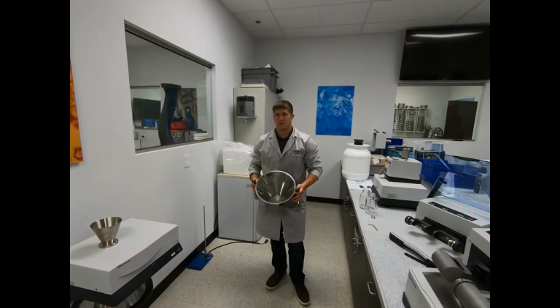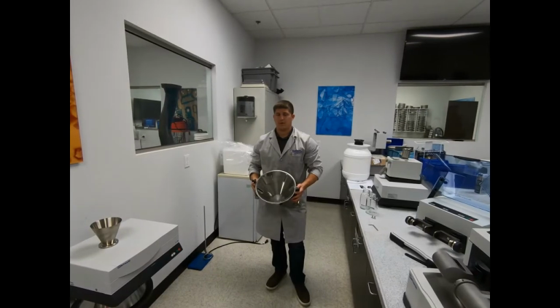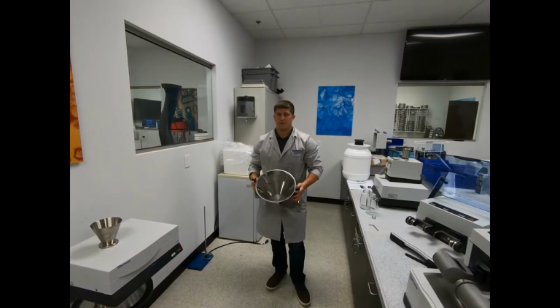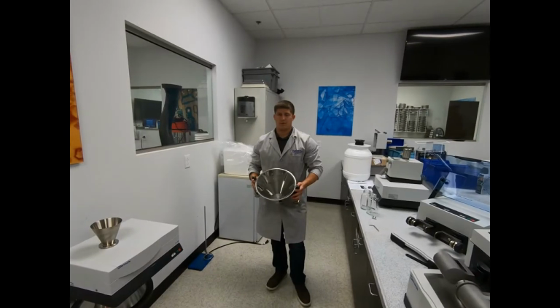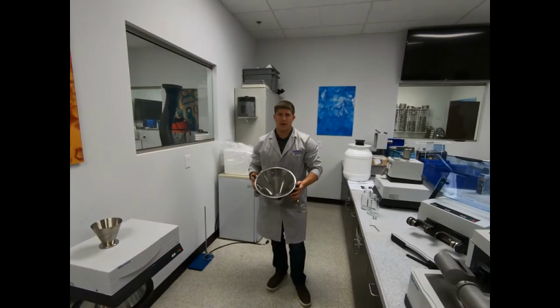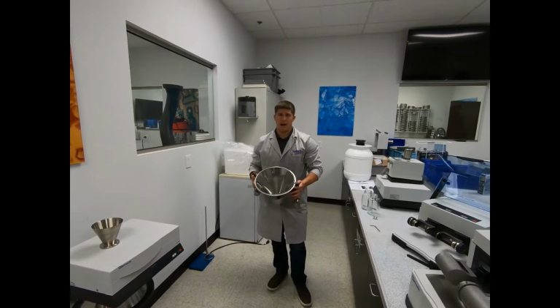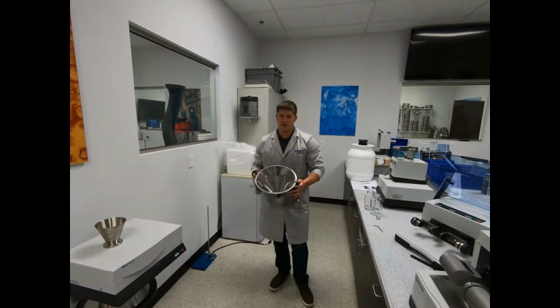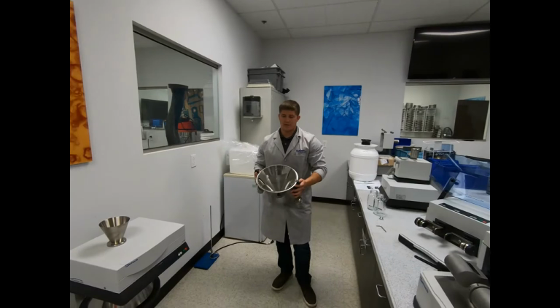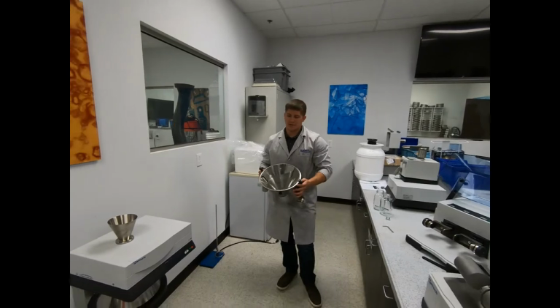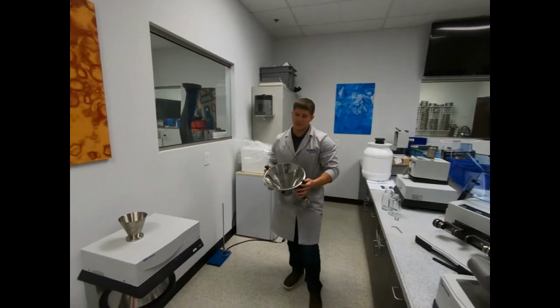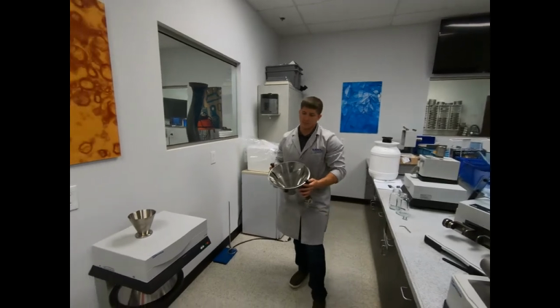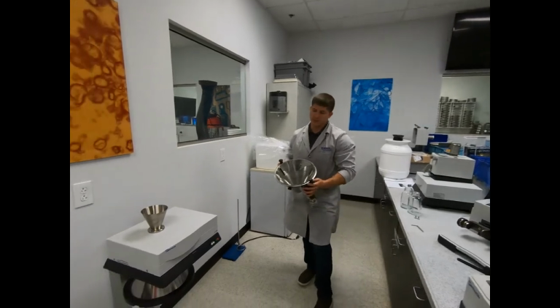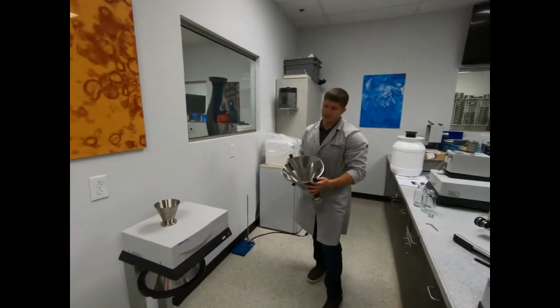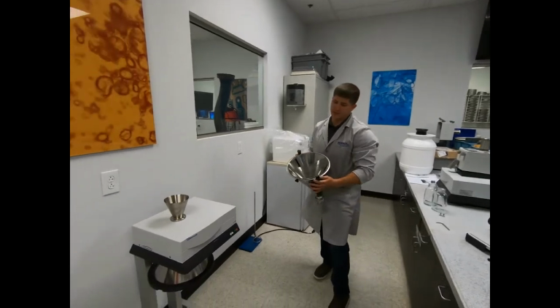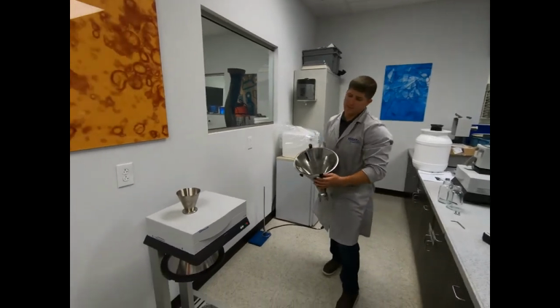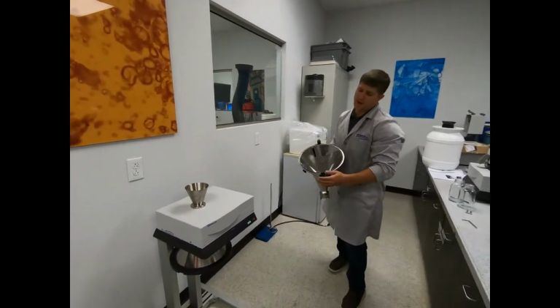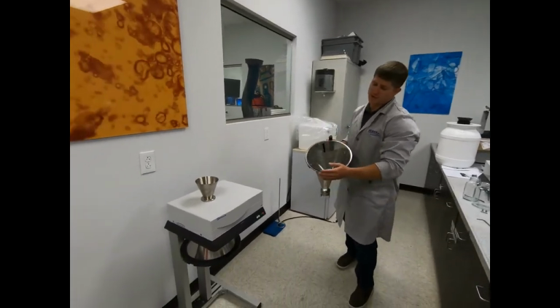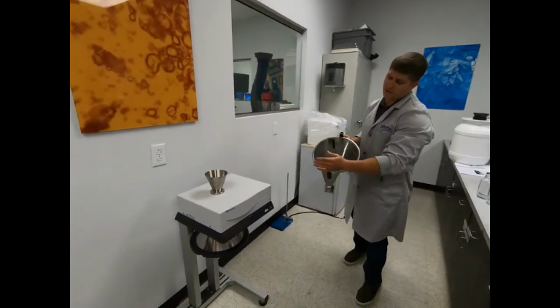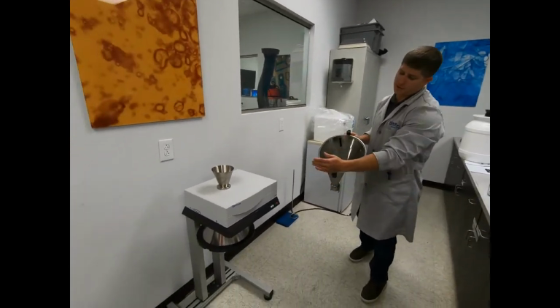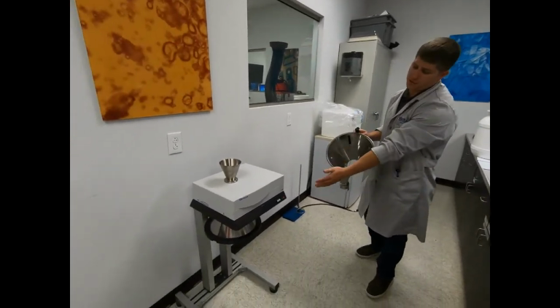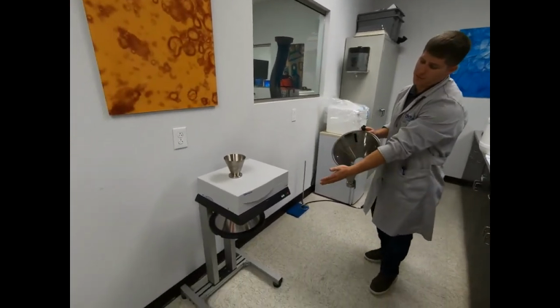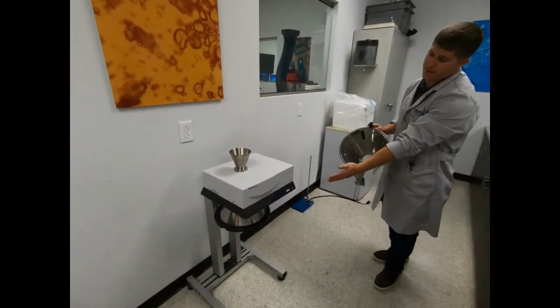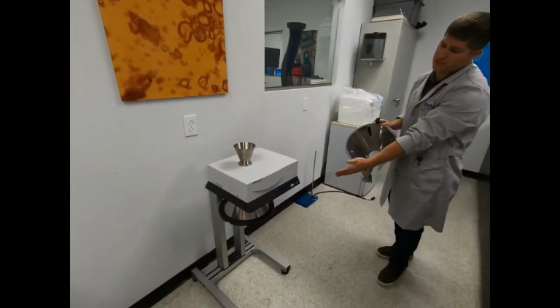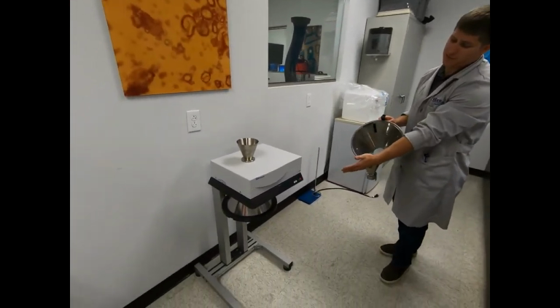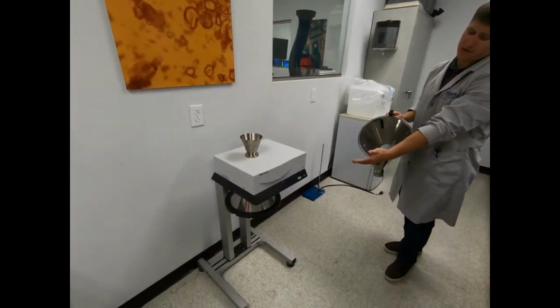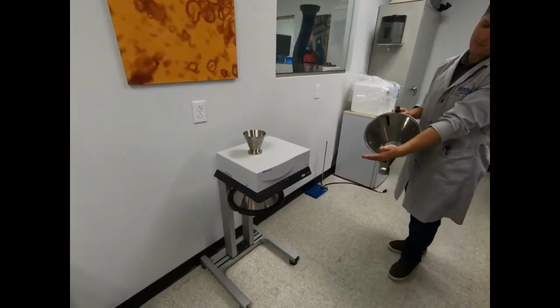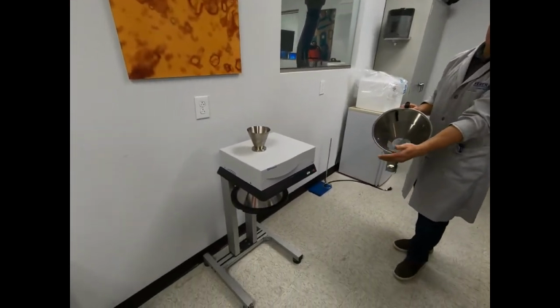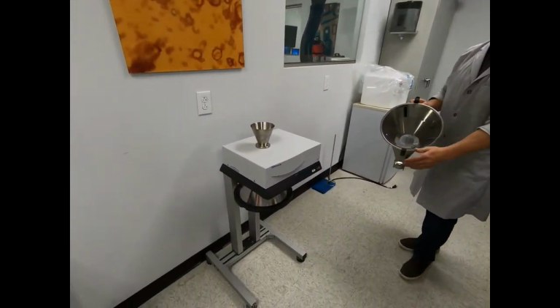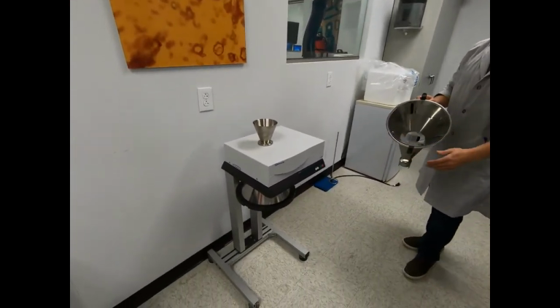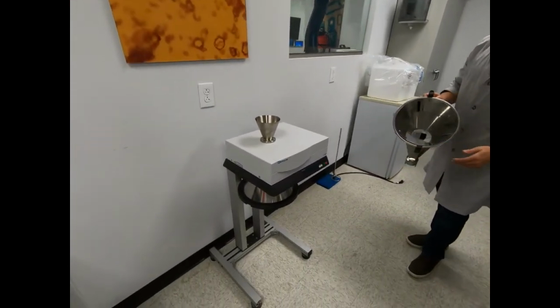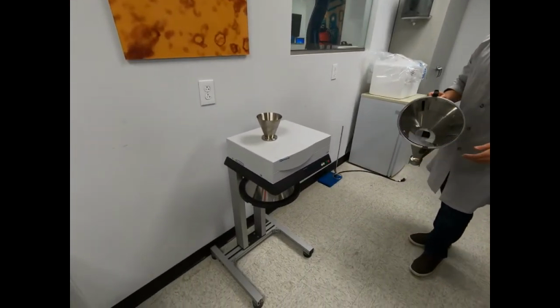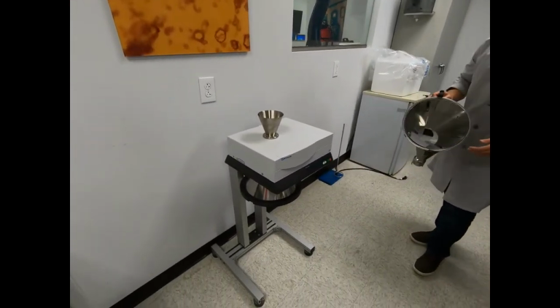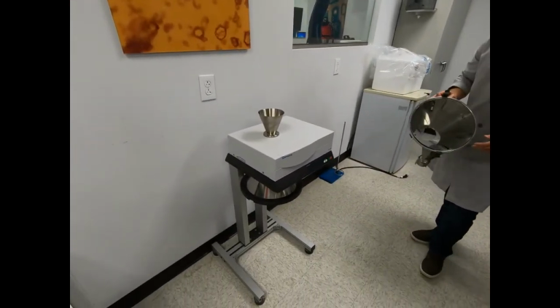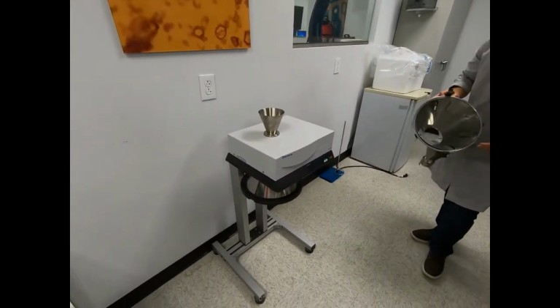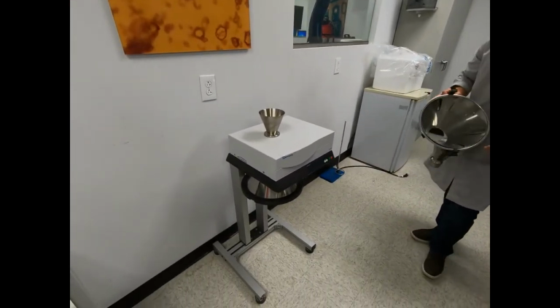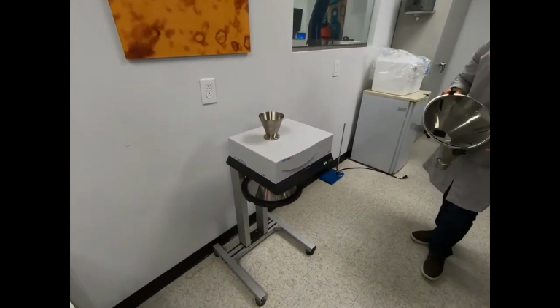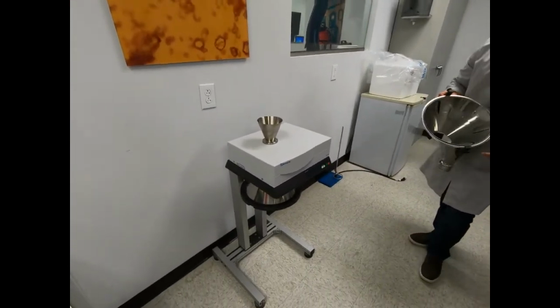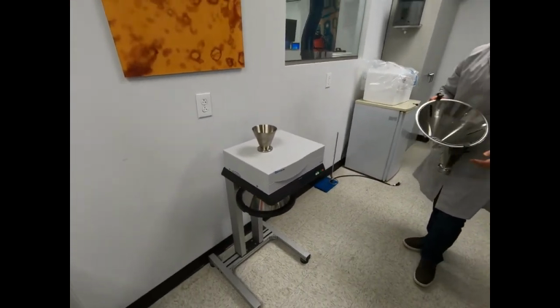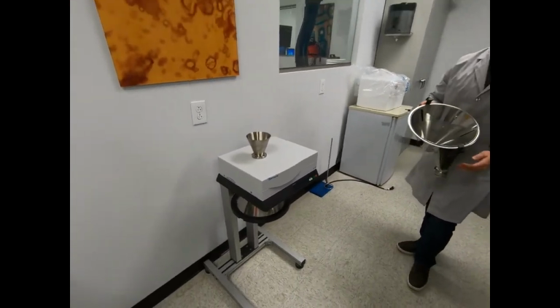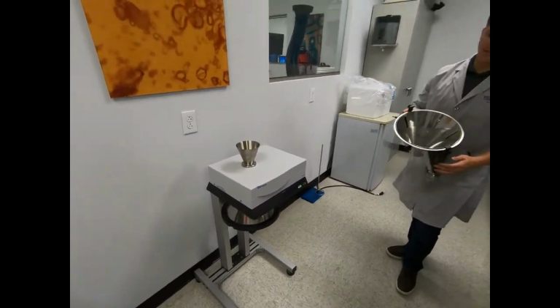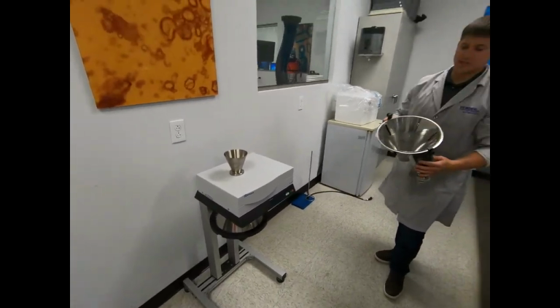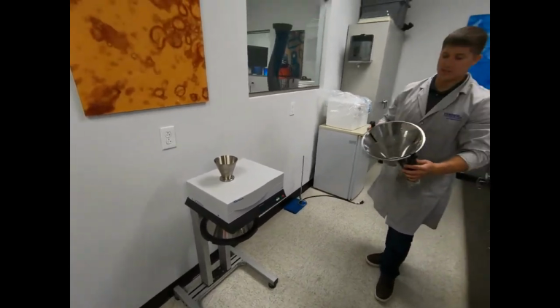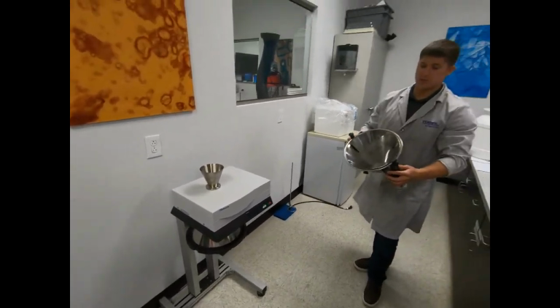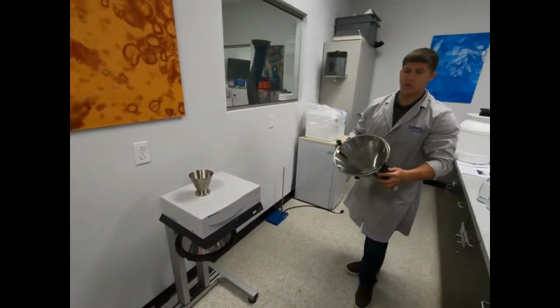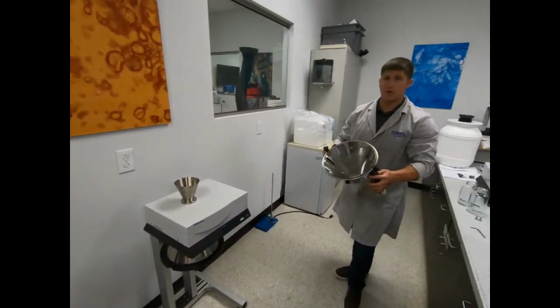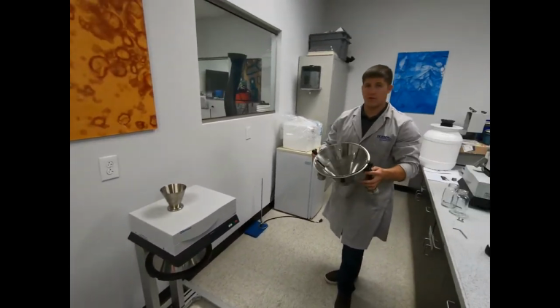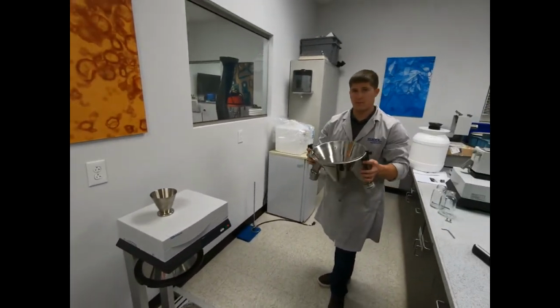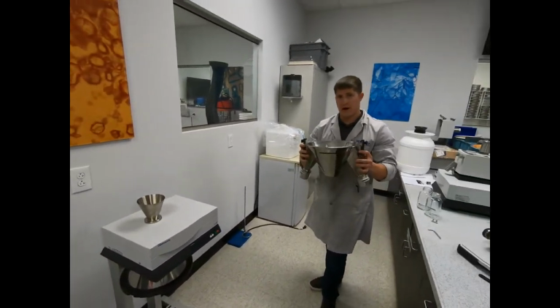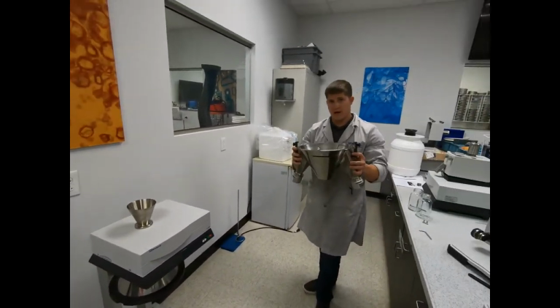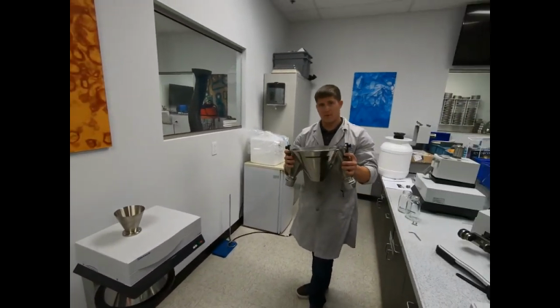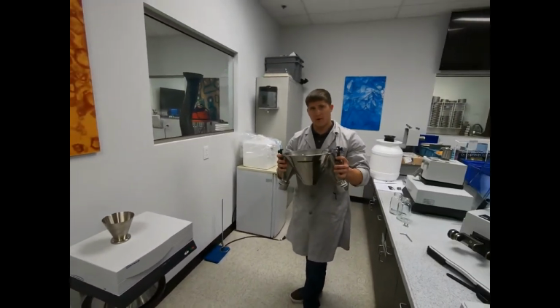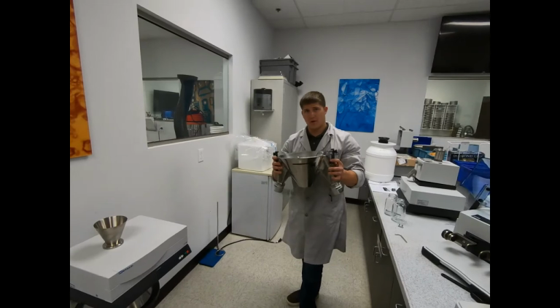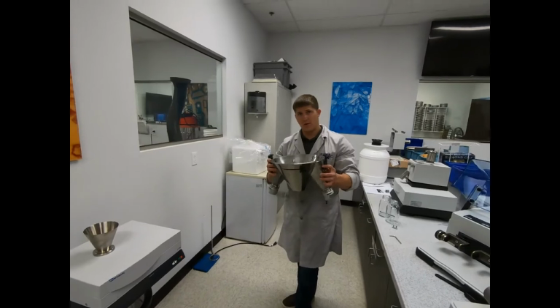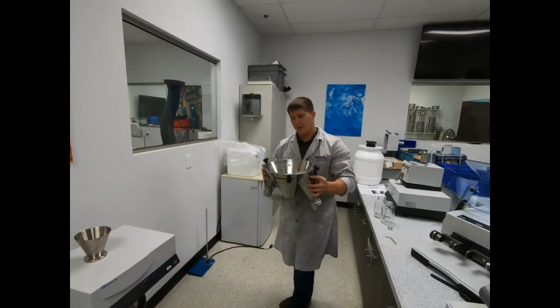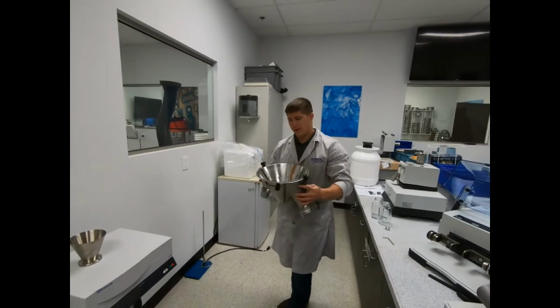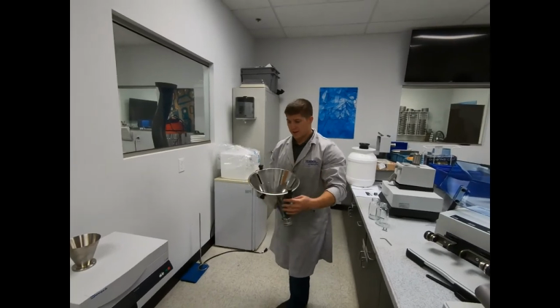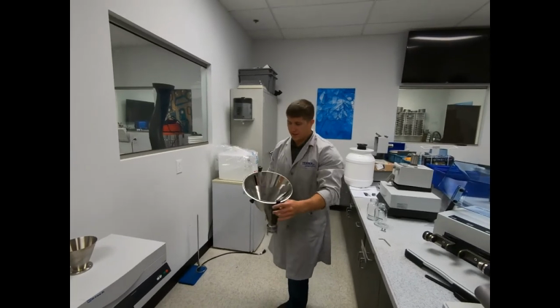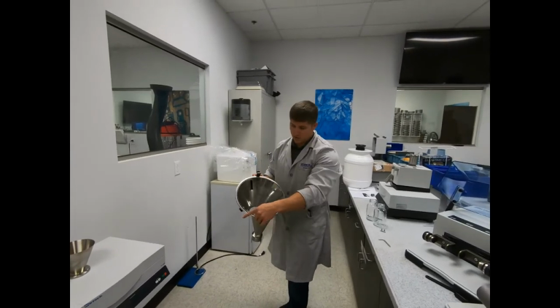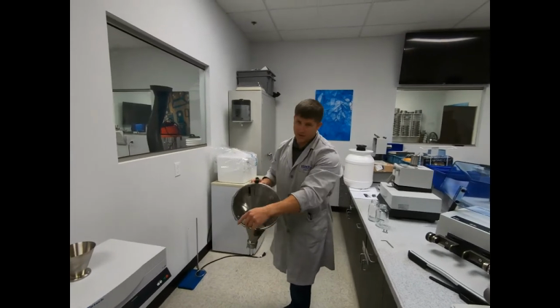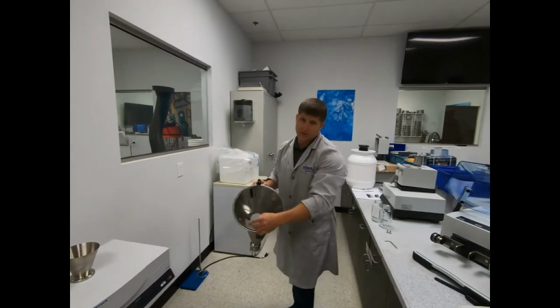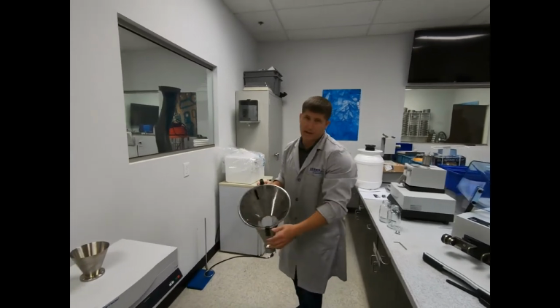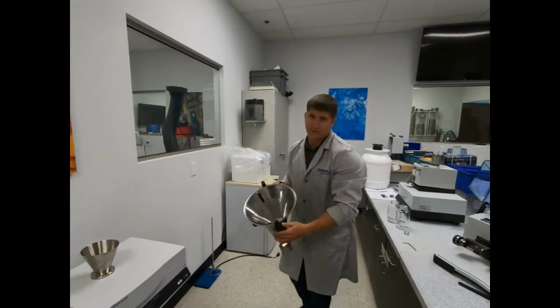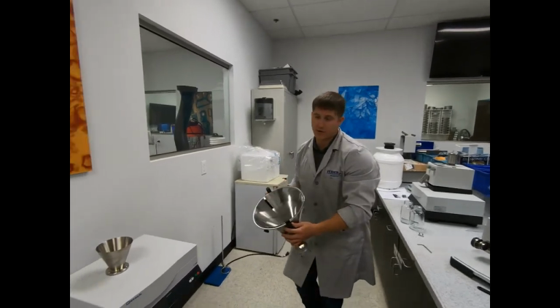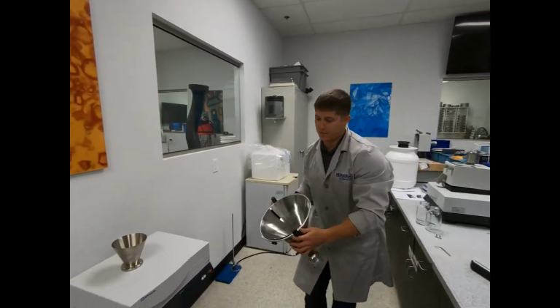Once your housing is completely mounted to the base frame, what you're going to want to do next is install the bottom cone into the top cone.